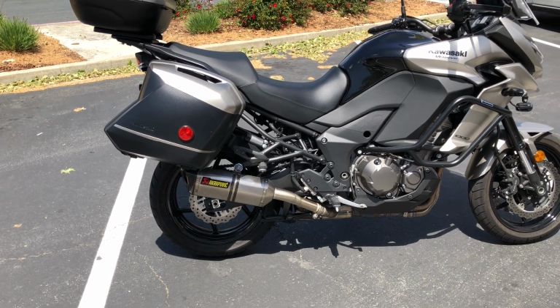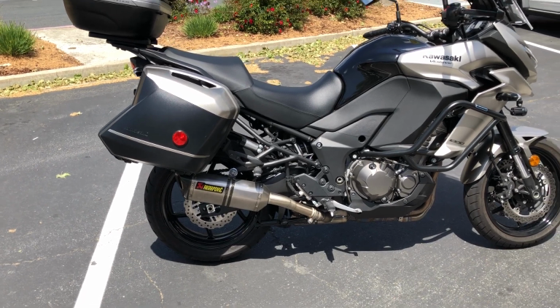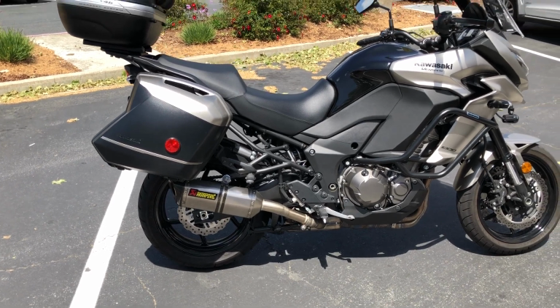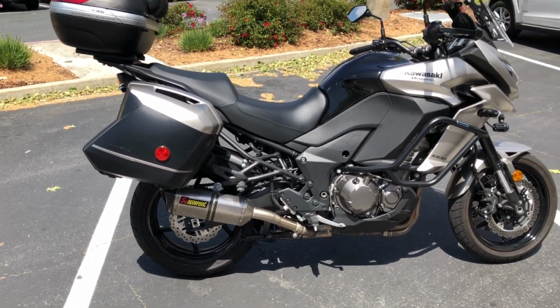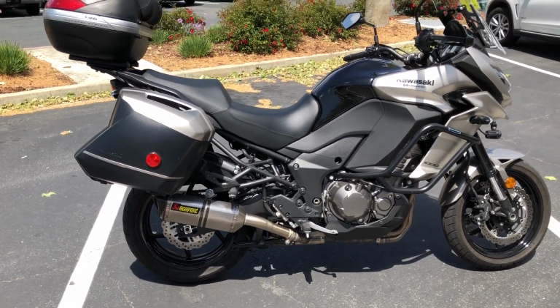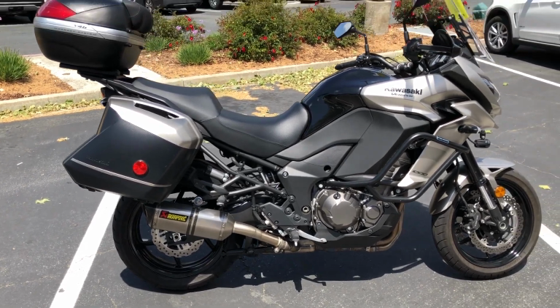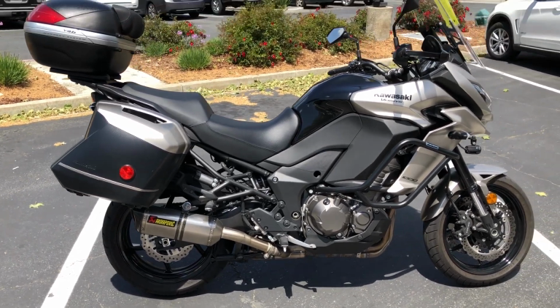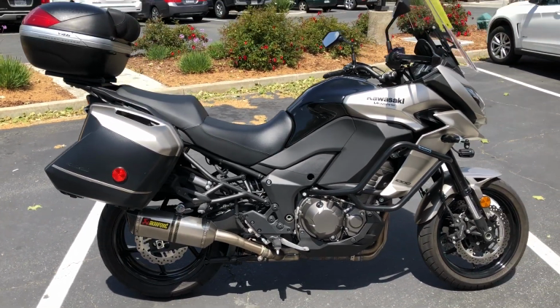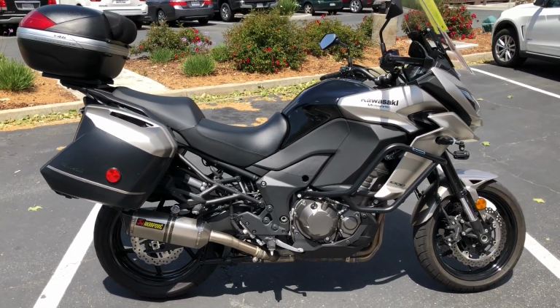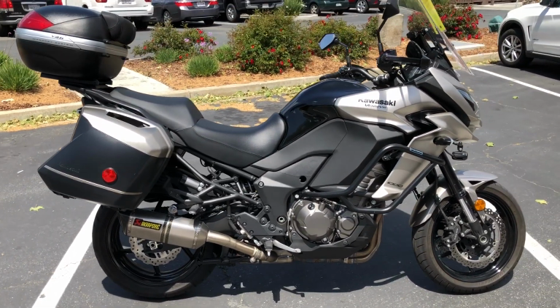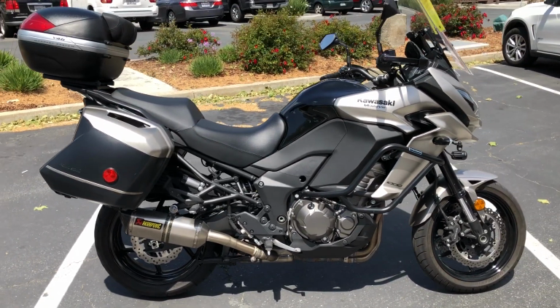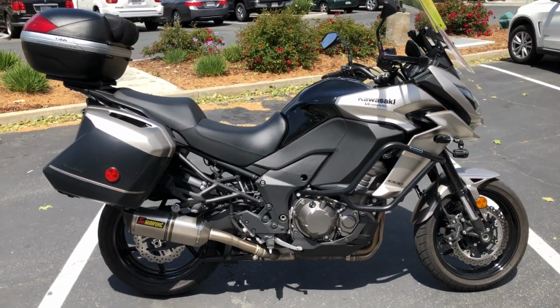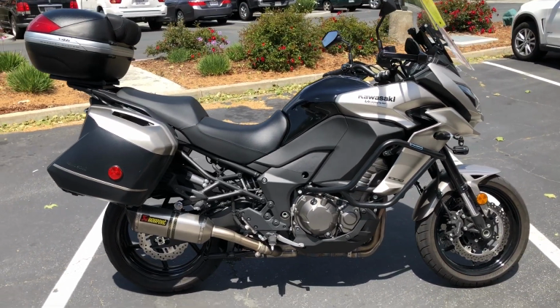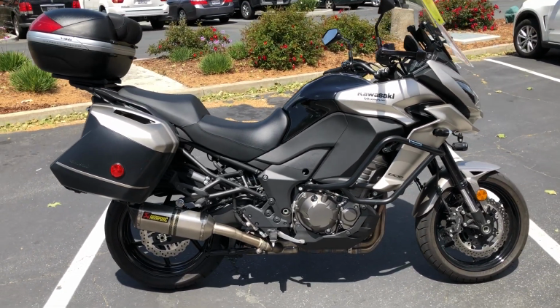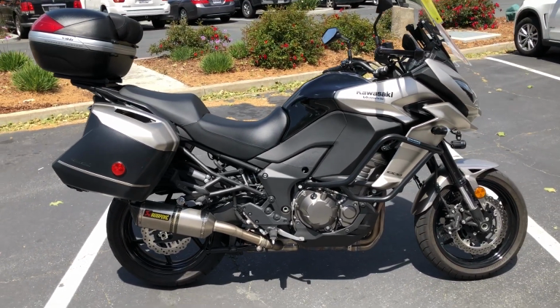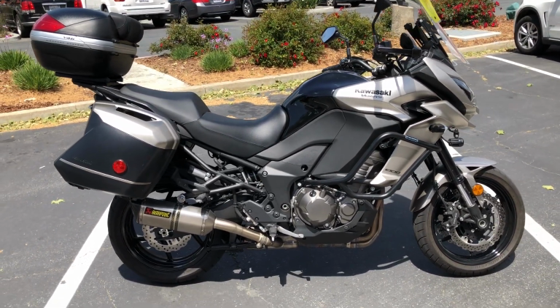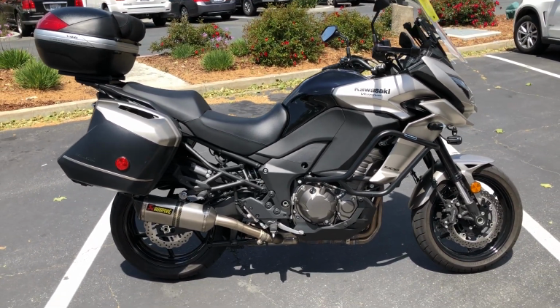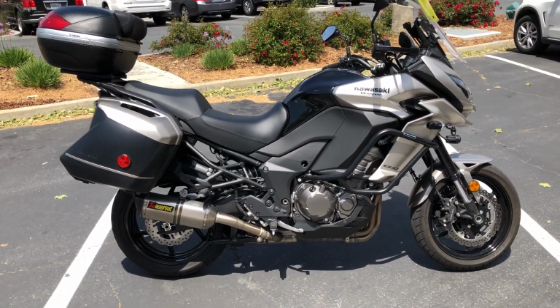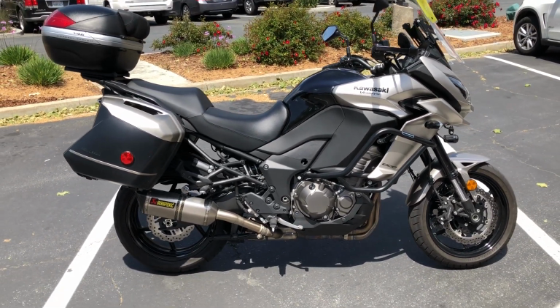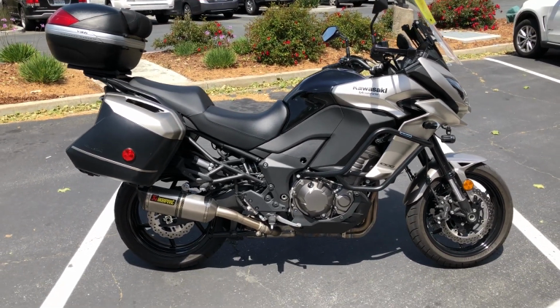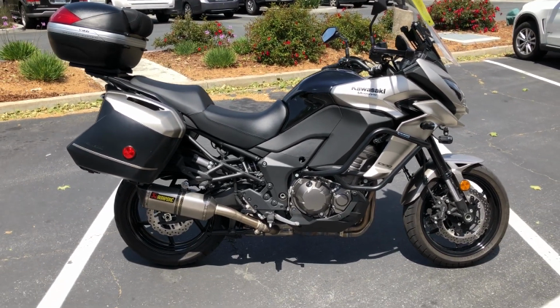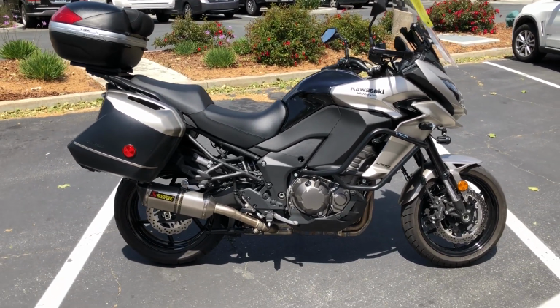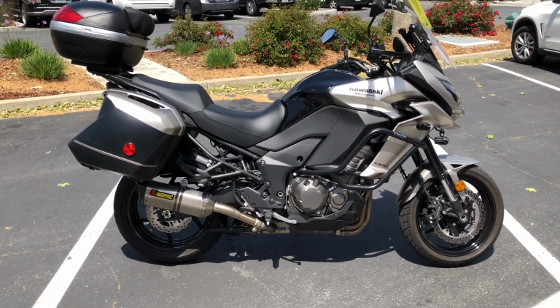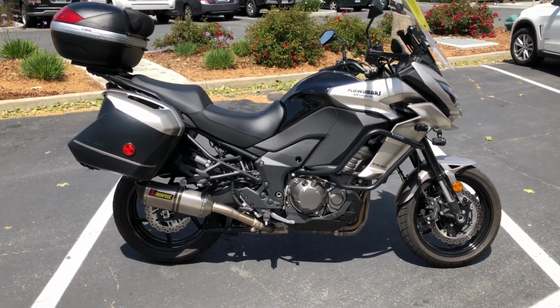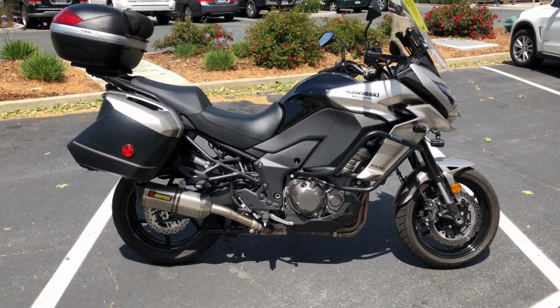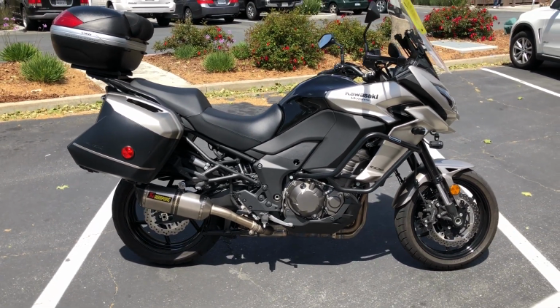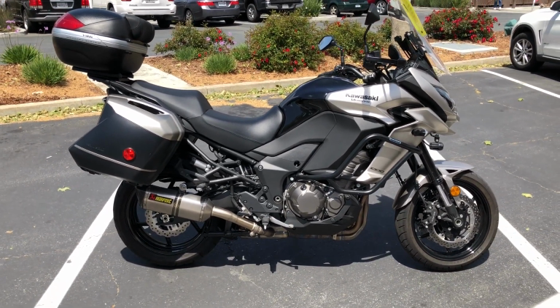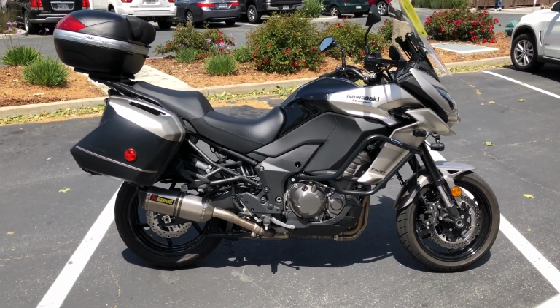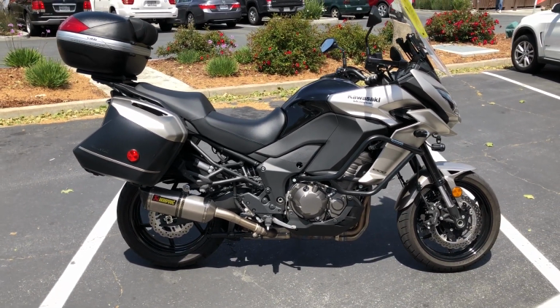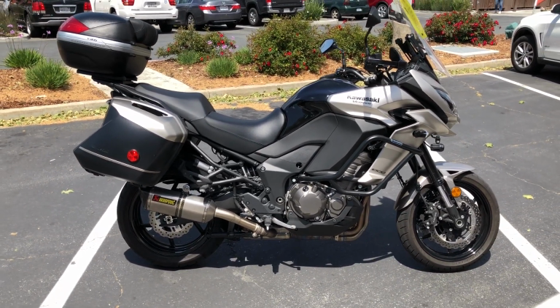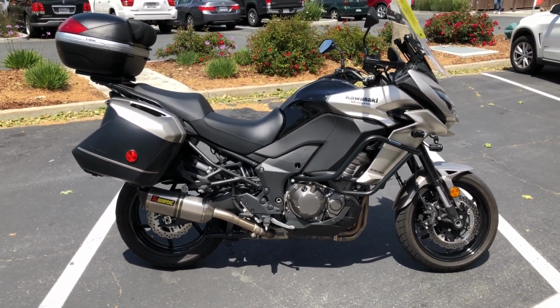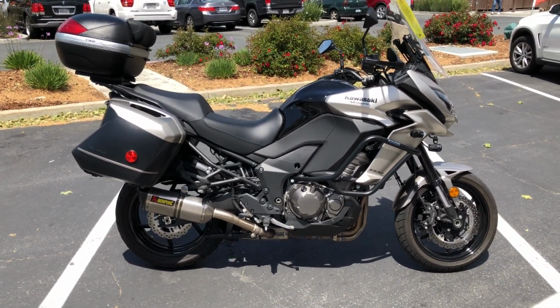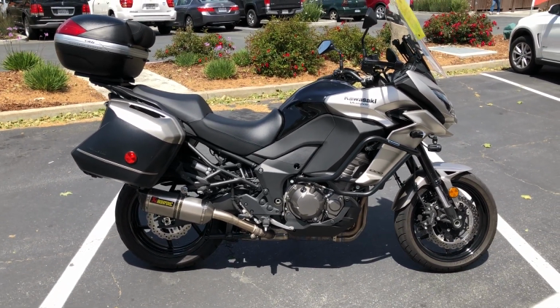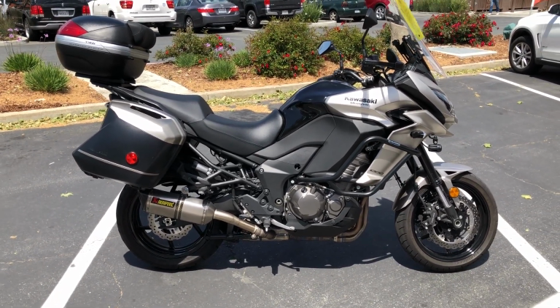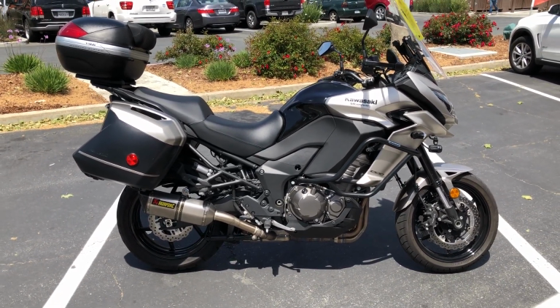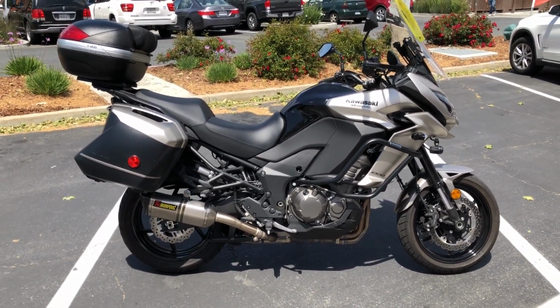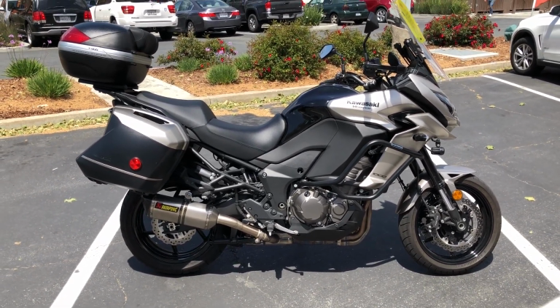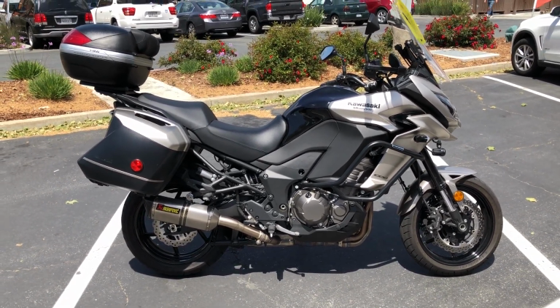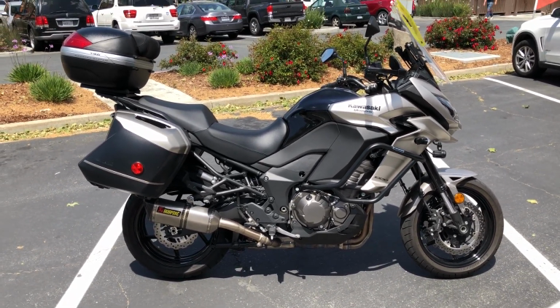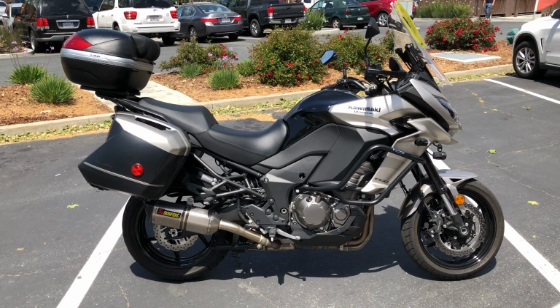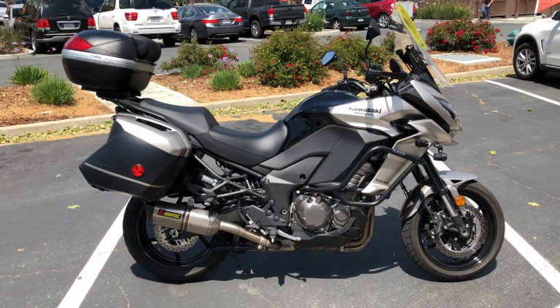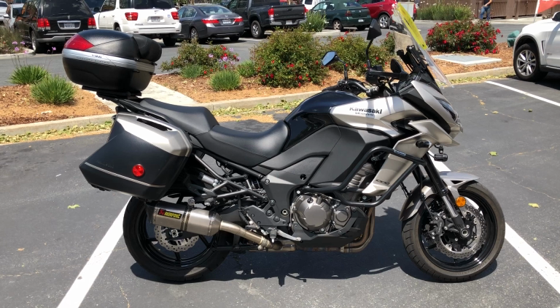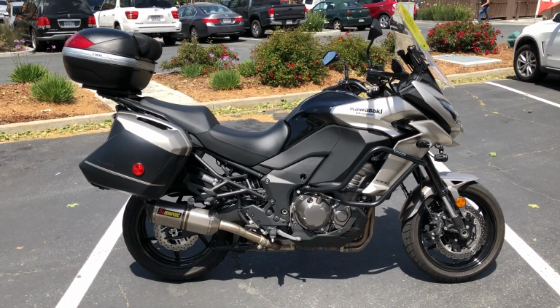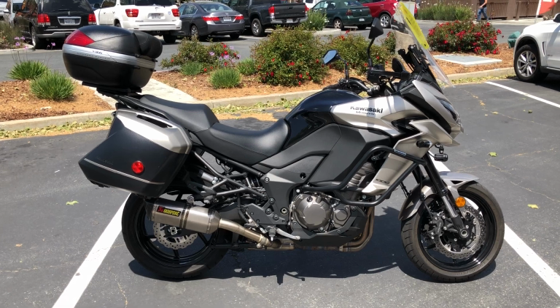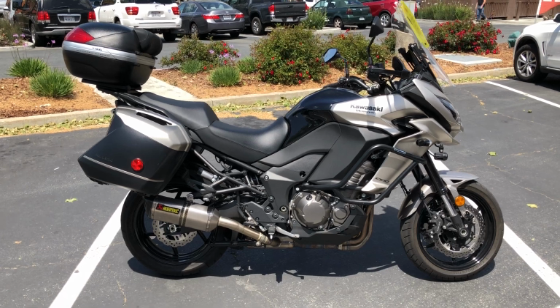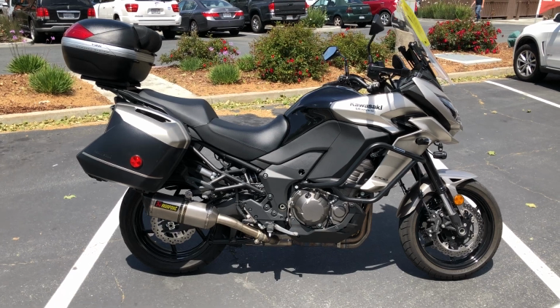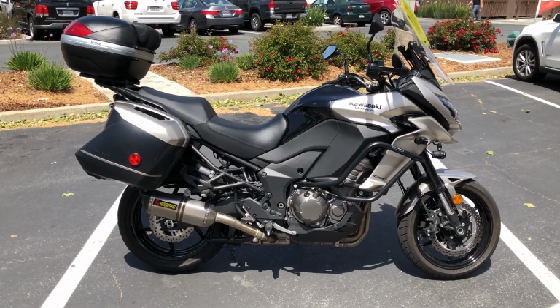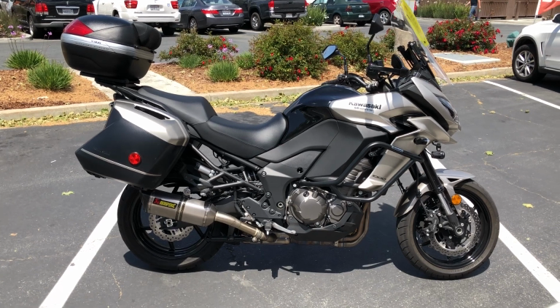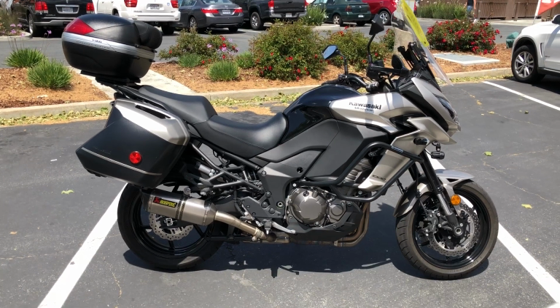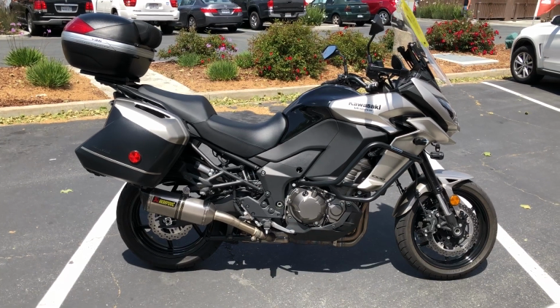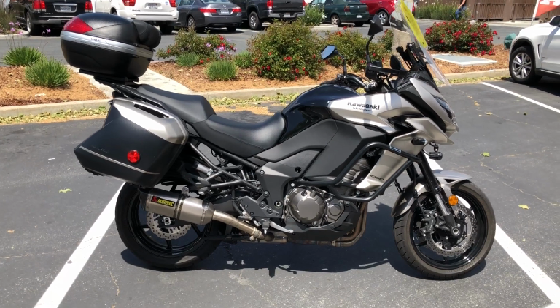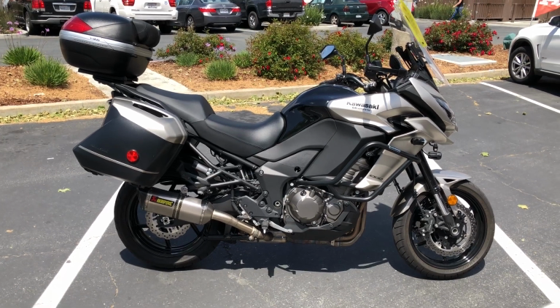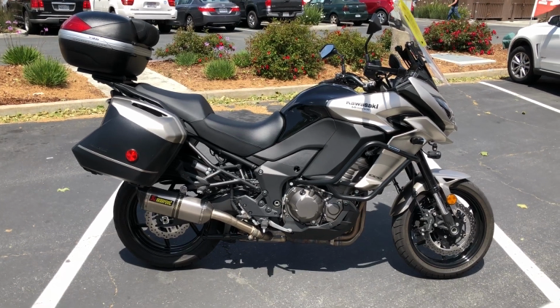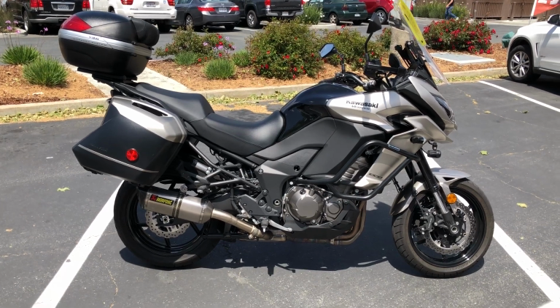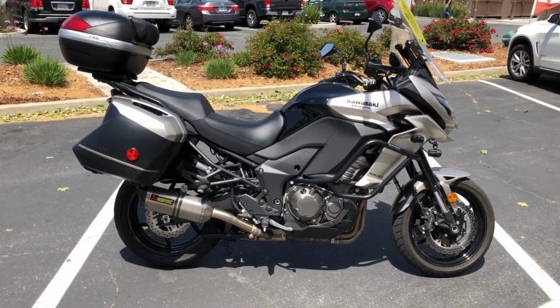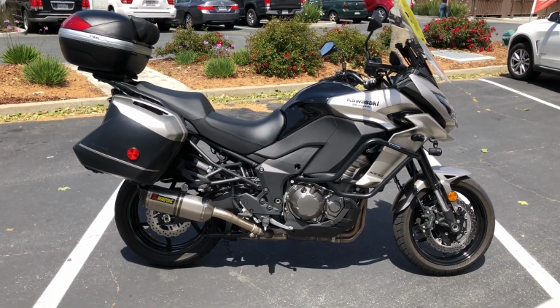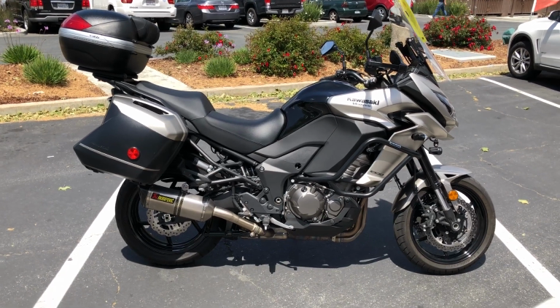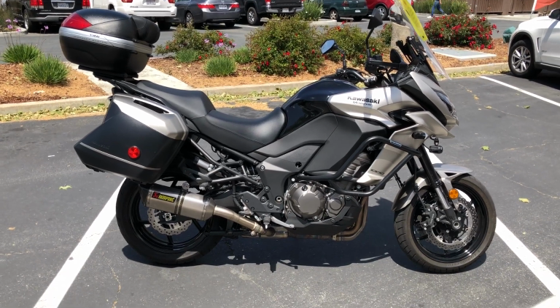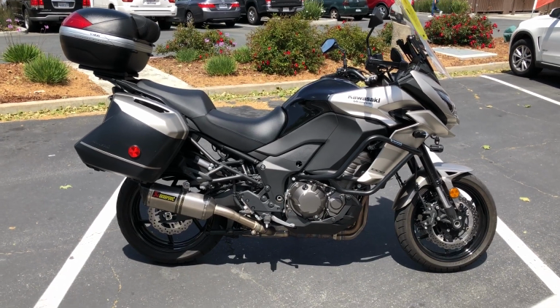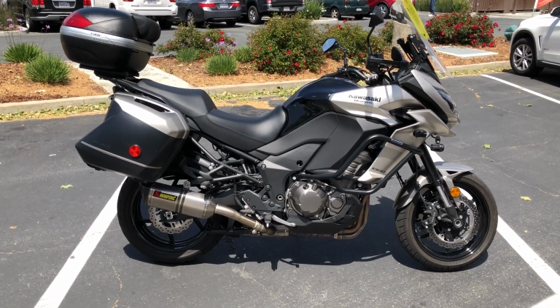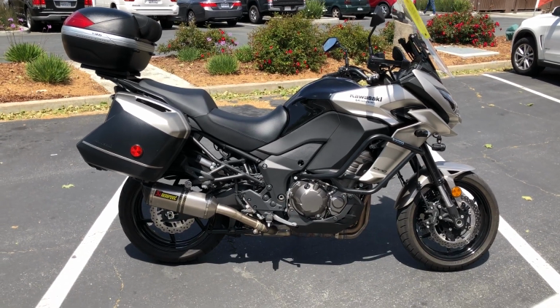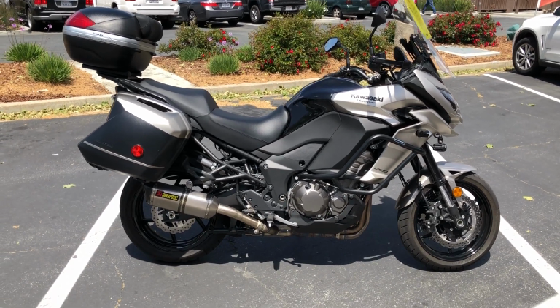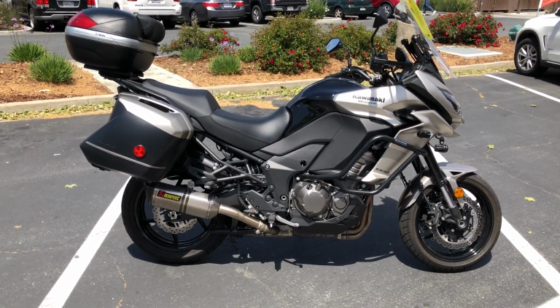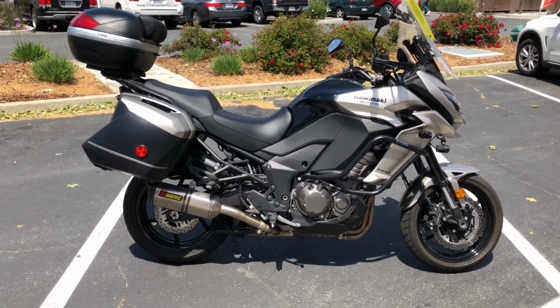This bike's got everything — it's dialed in and ready to go. We did an oil change and safety check on it, mechanics went through it, and she's all ready to go.